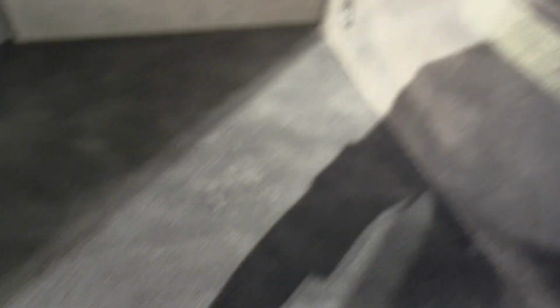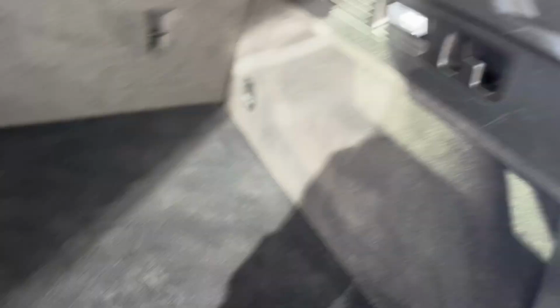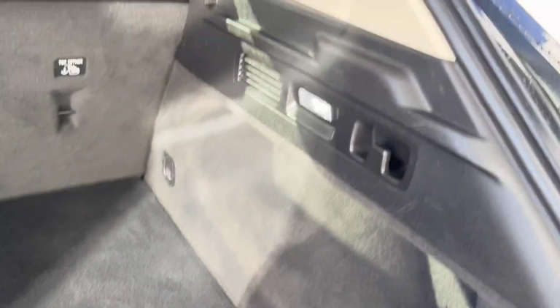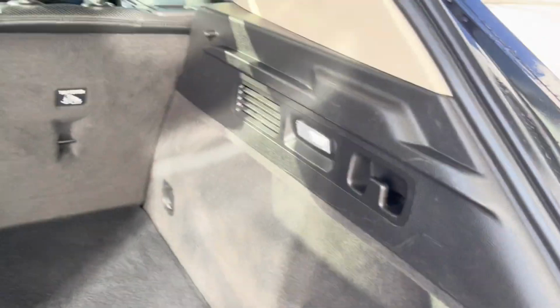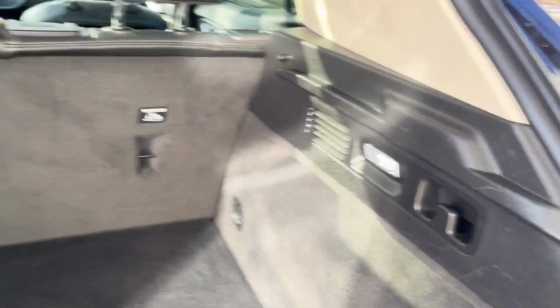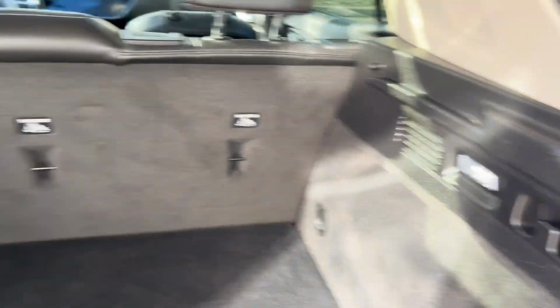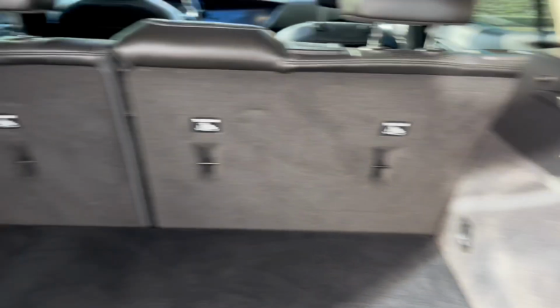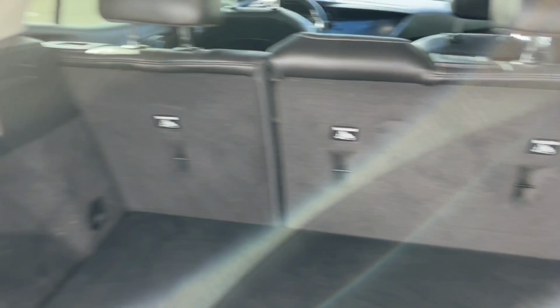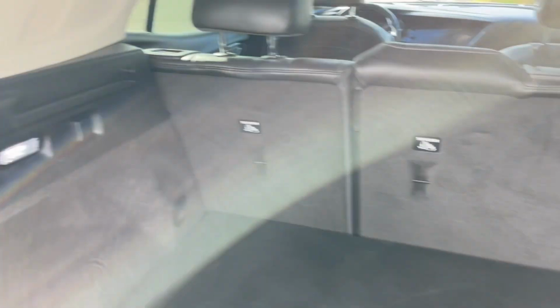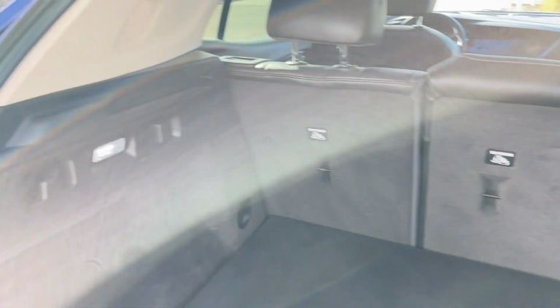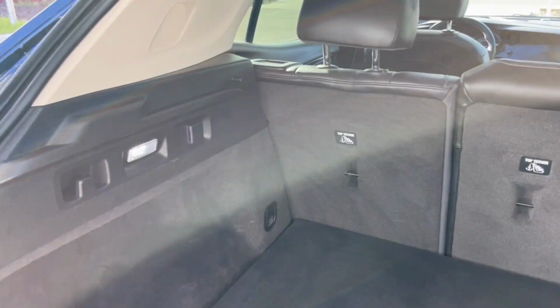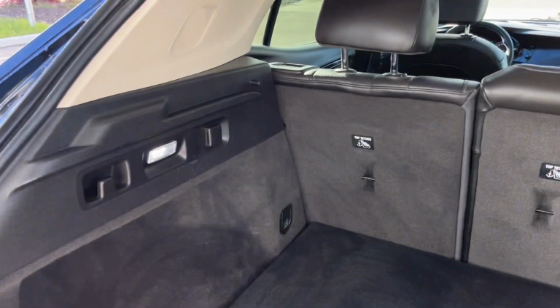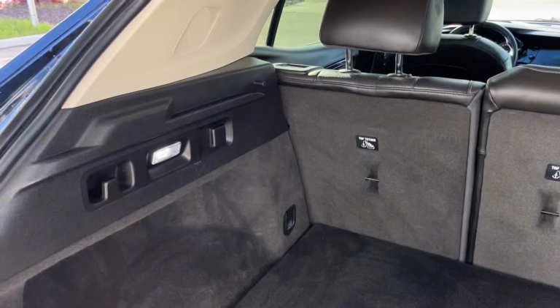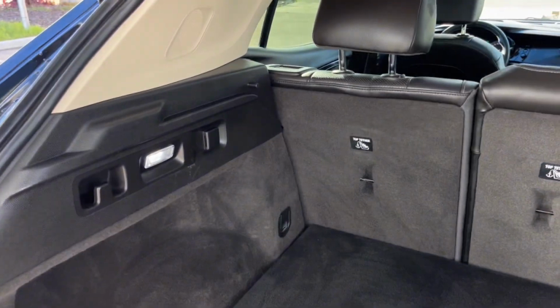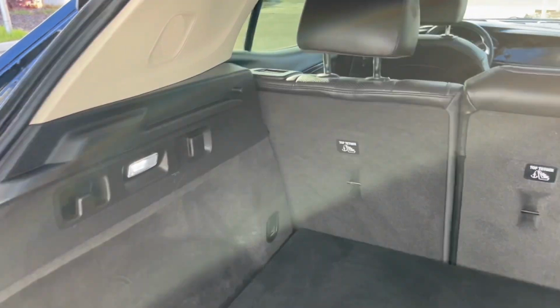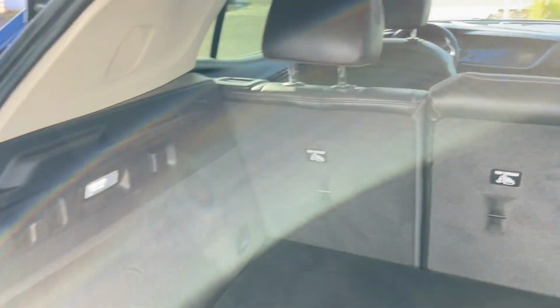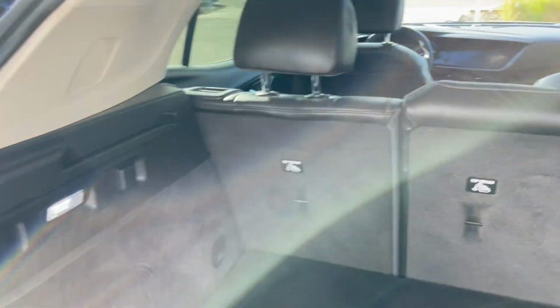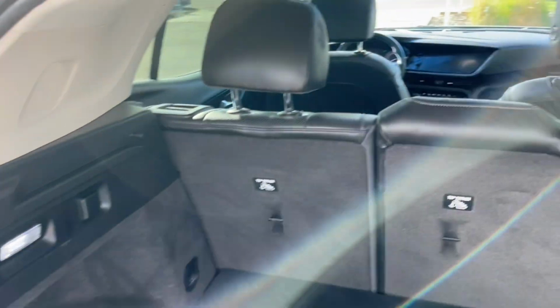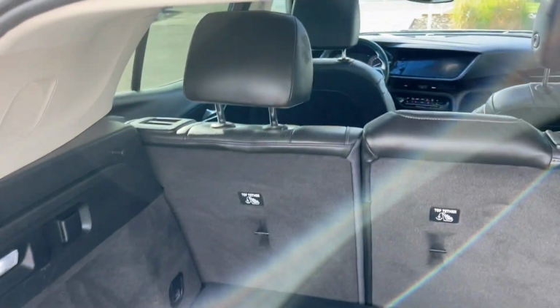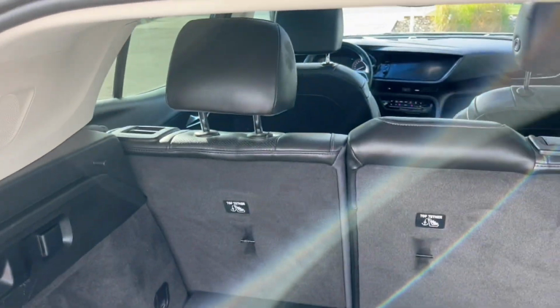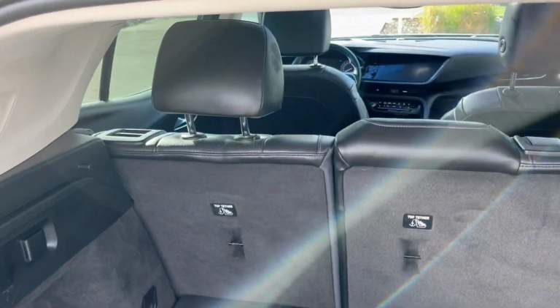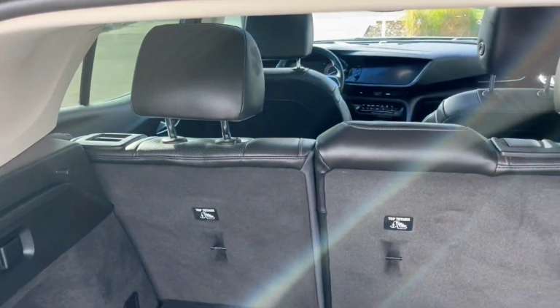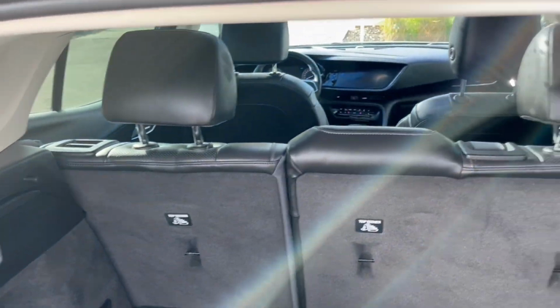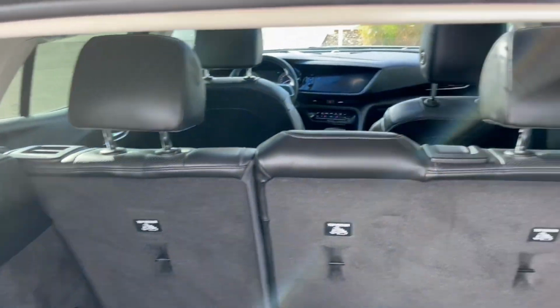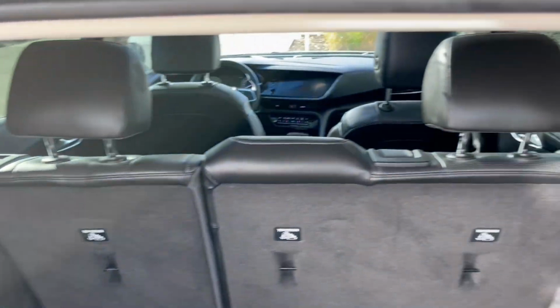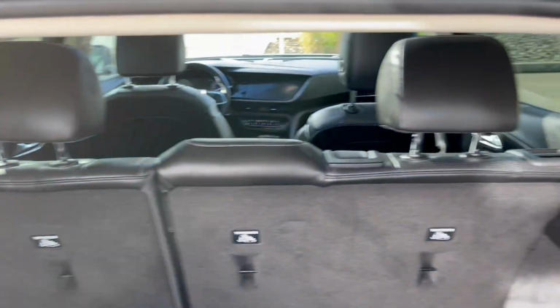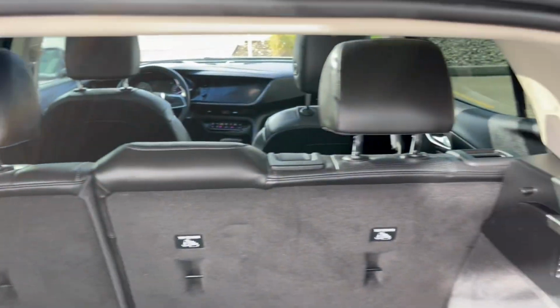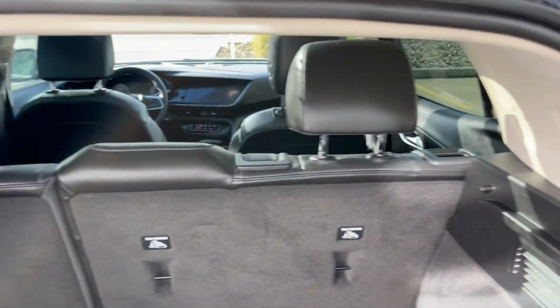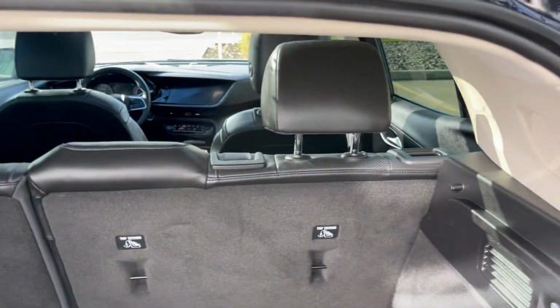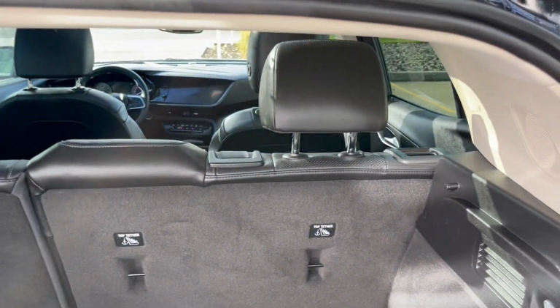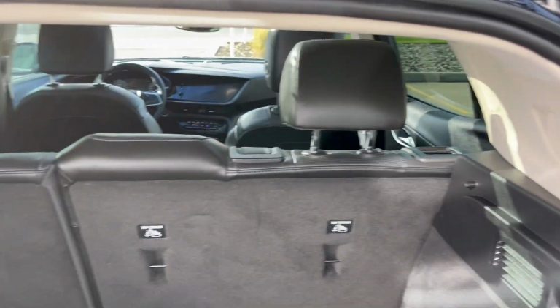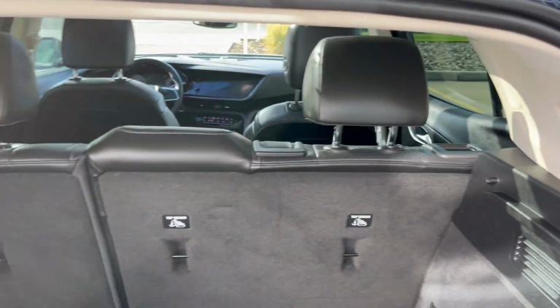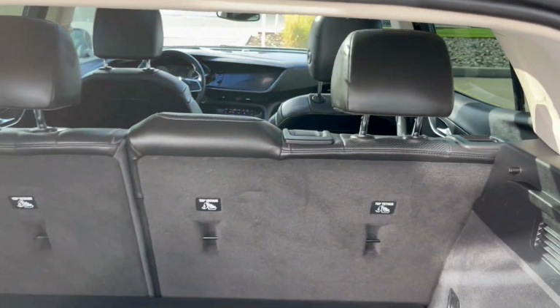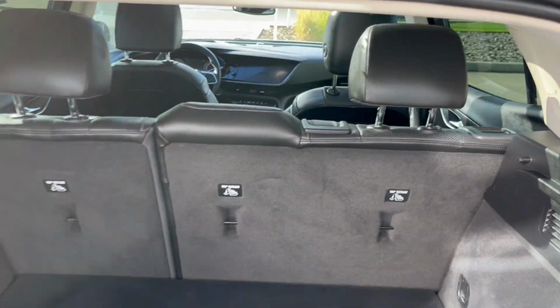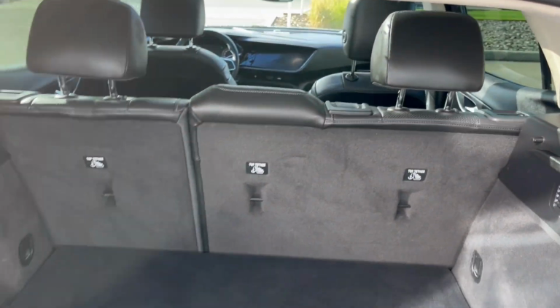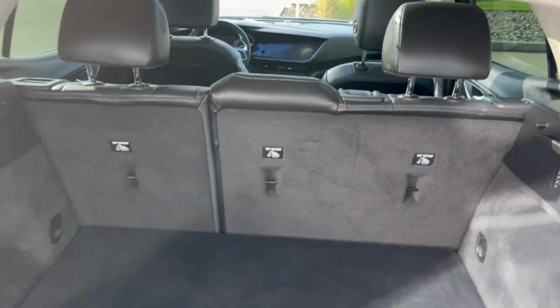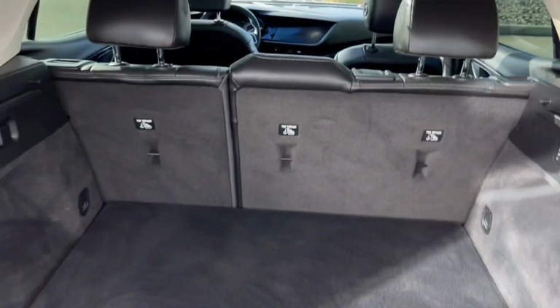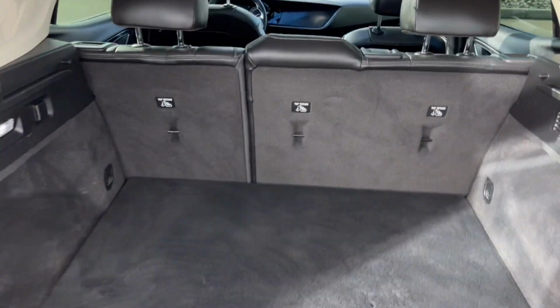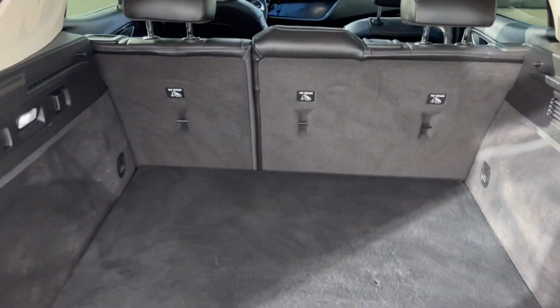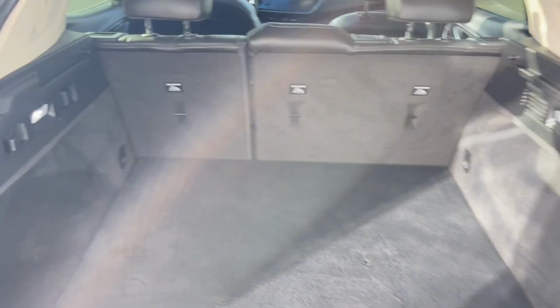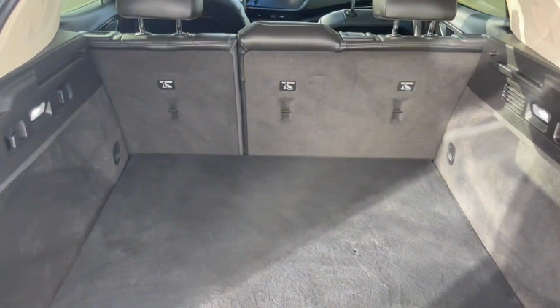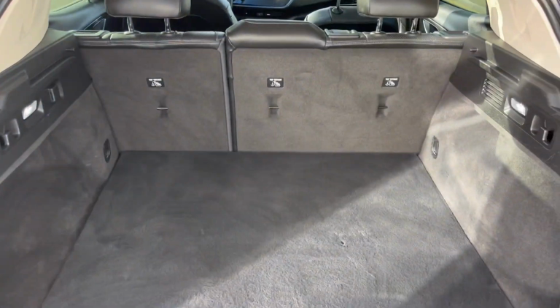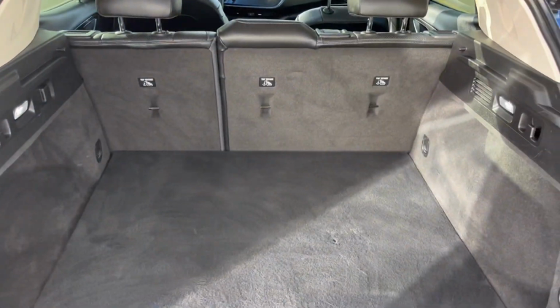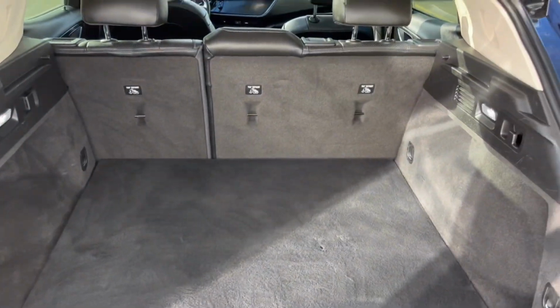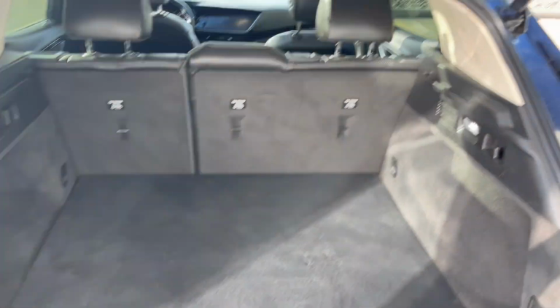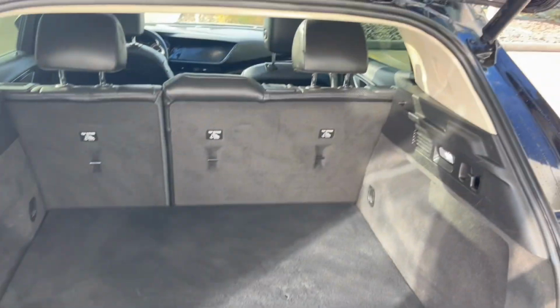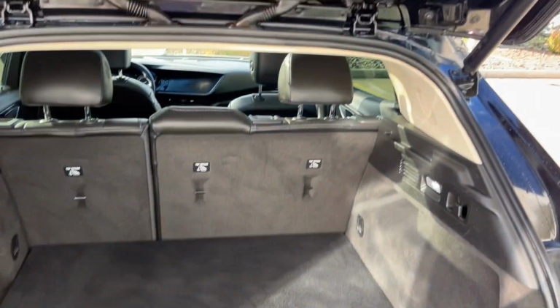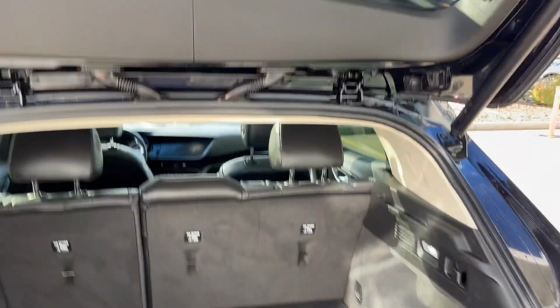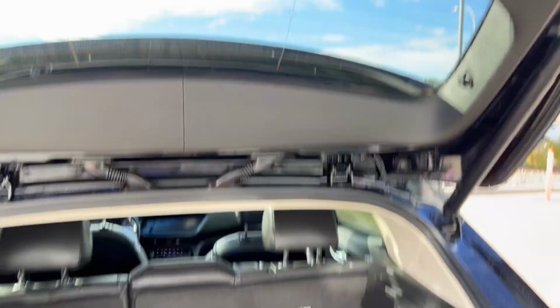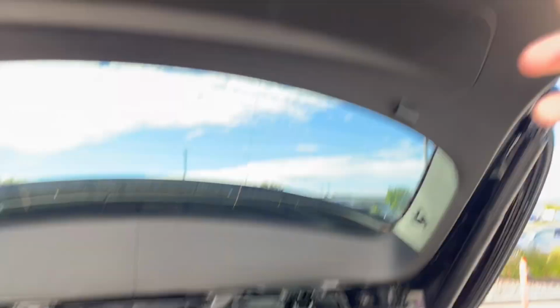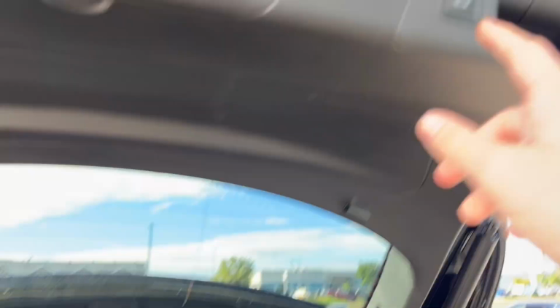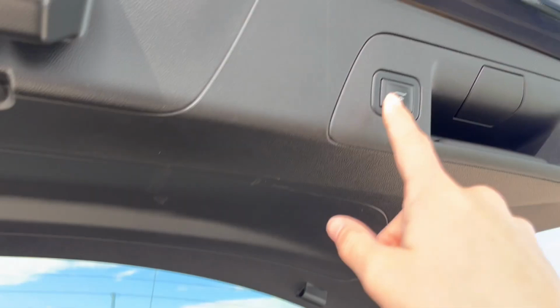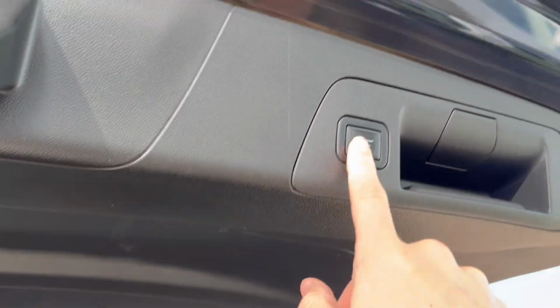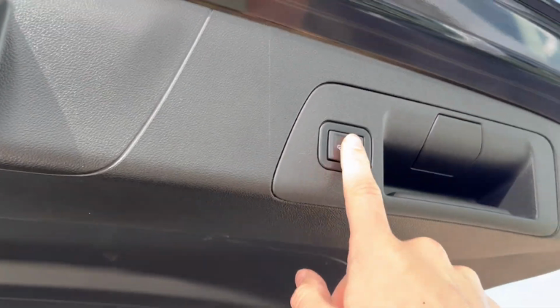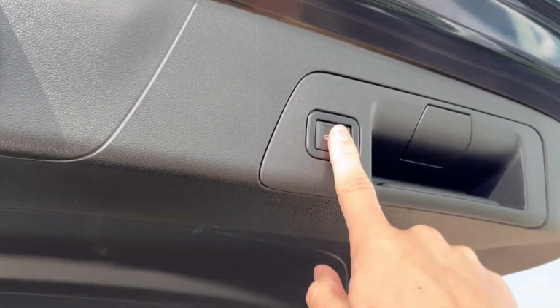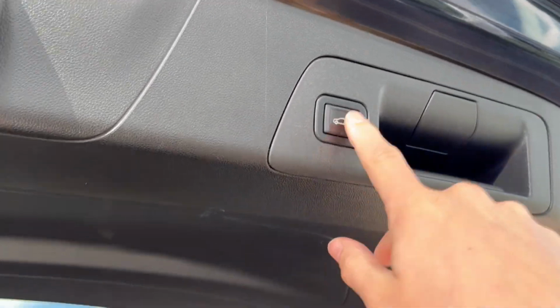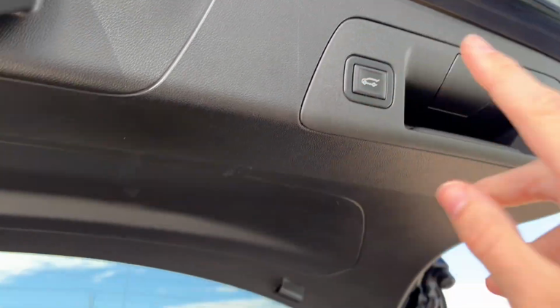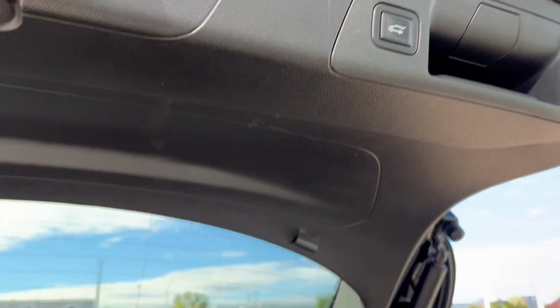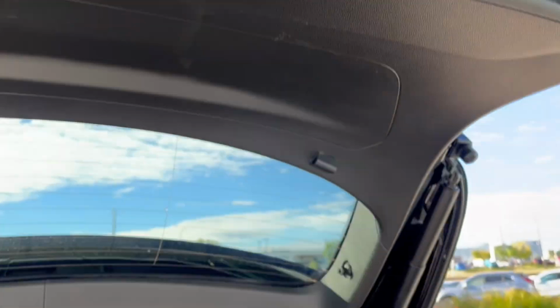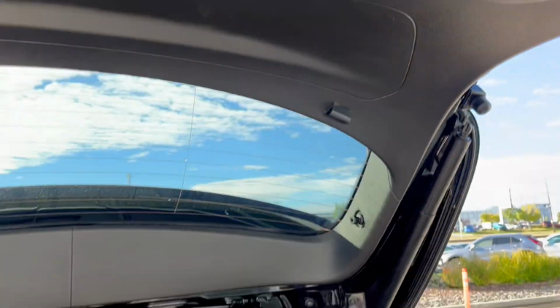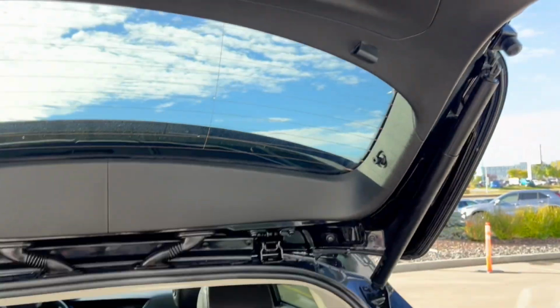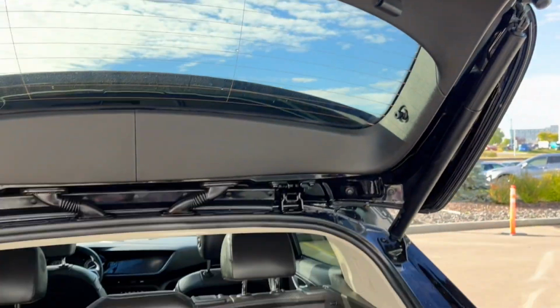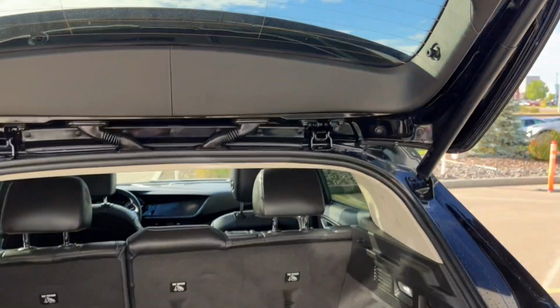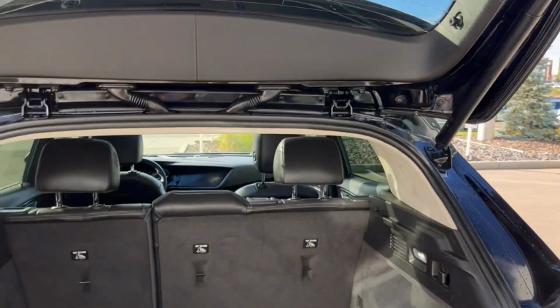Lights on either side for visibility, and we can drop these rear seats down making a ton of extra storage space. We can close it all up by just pushing the button.